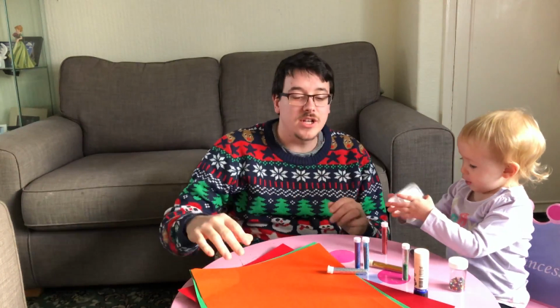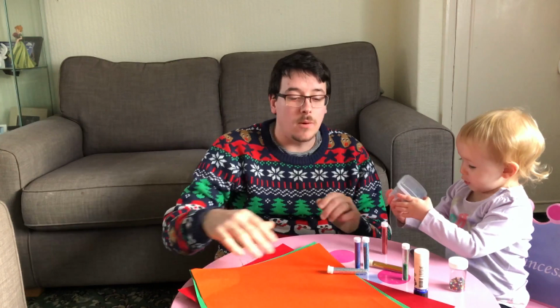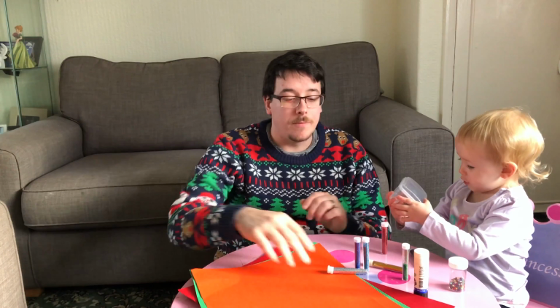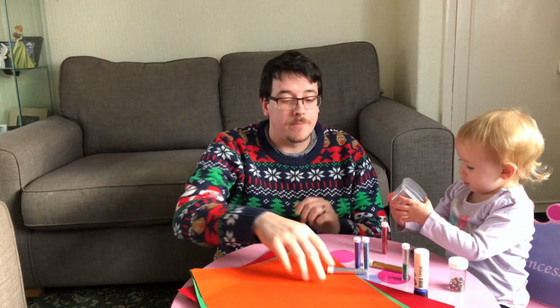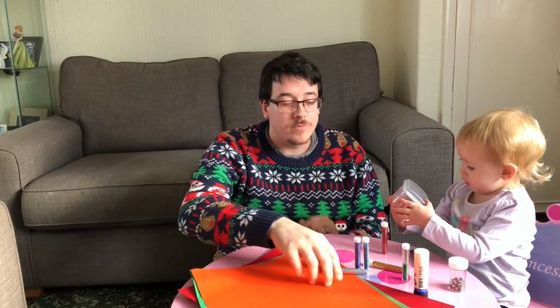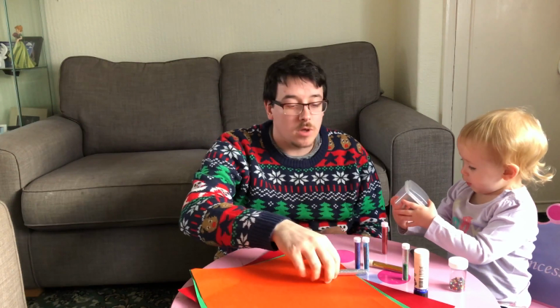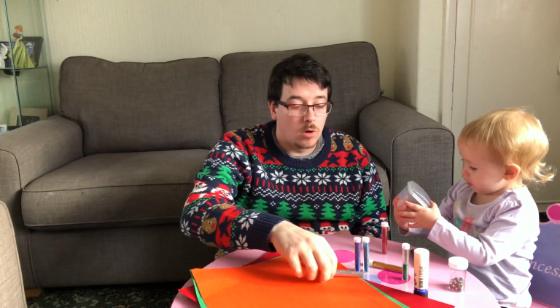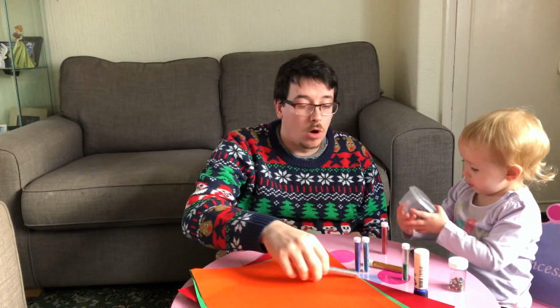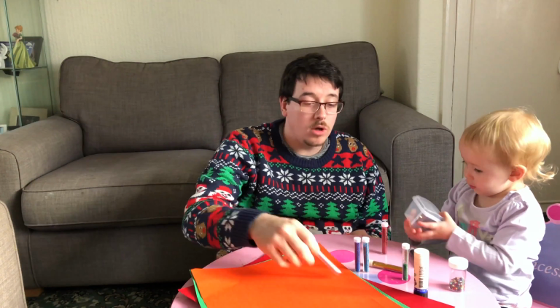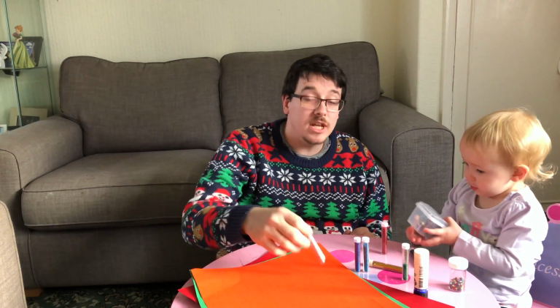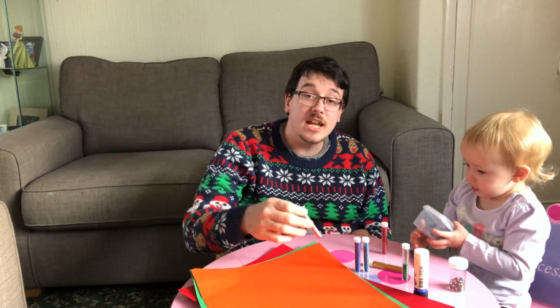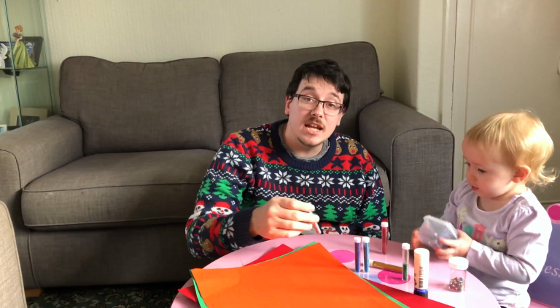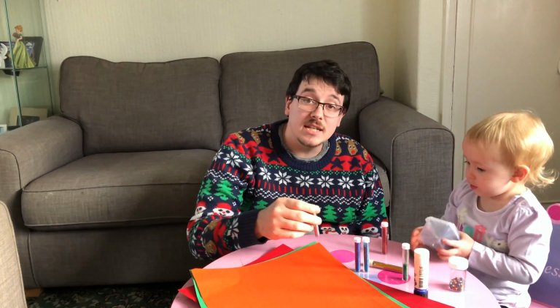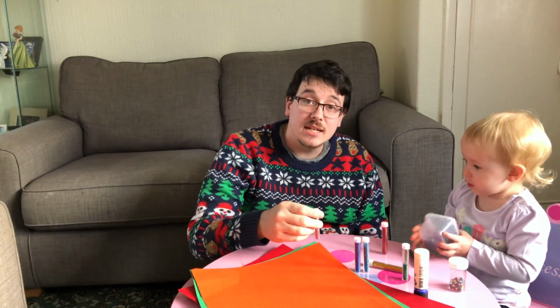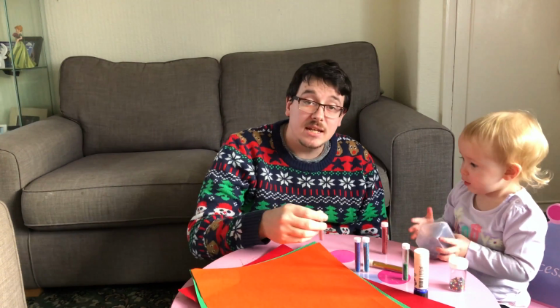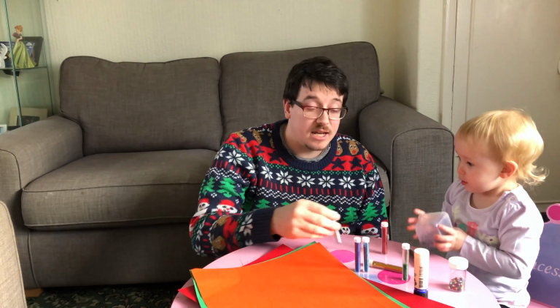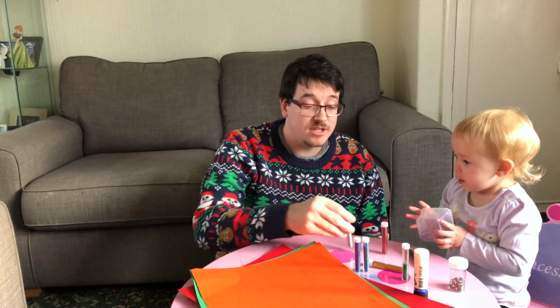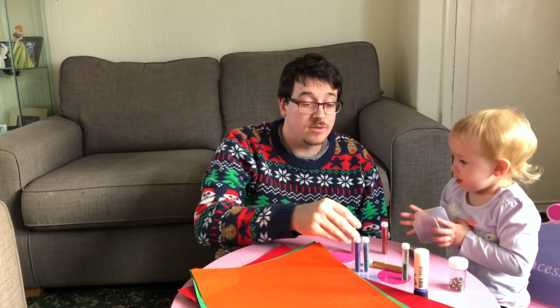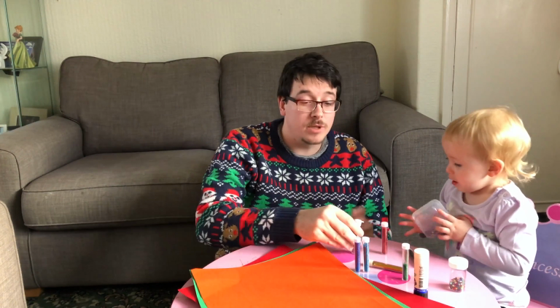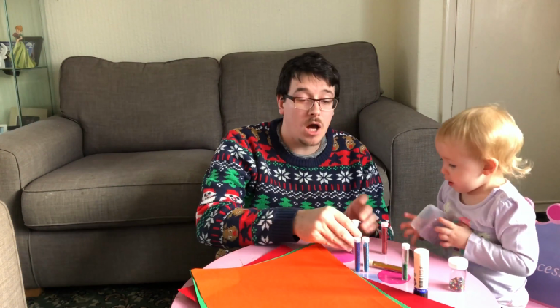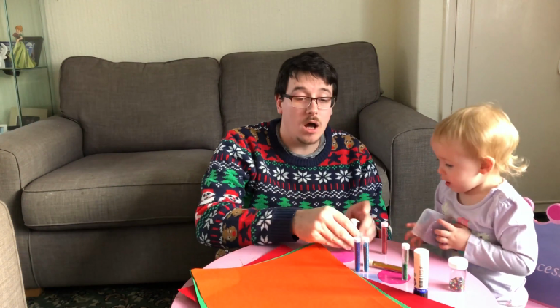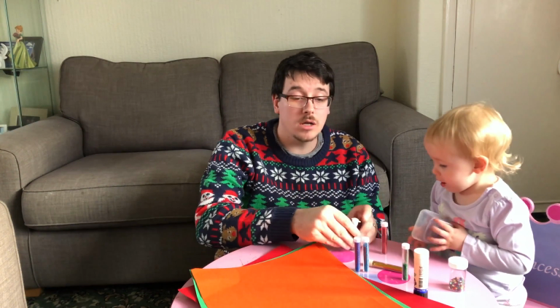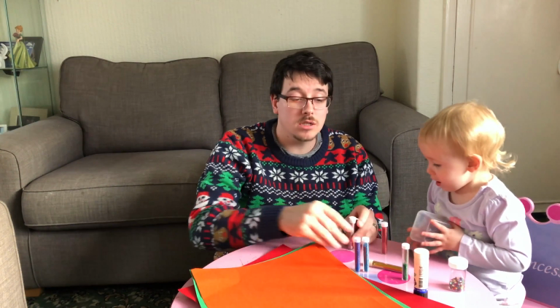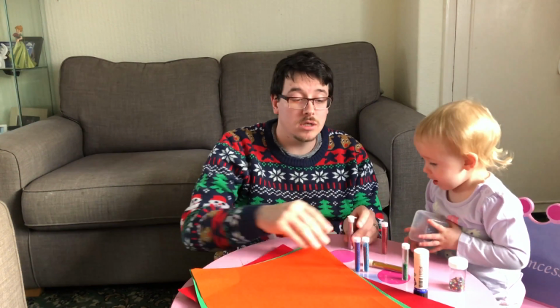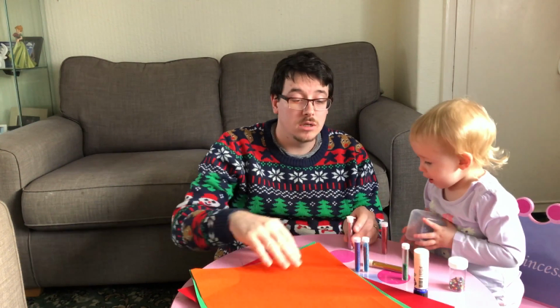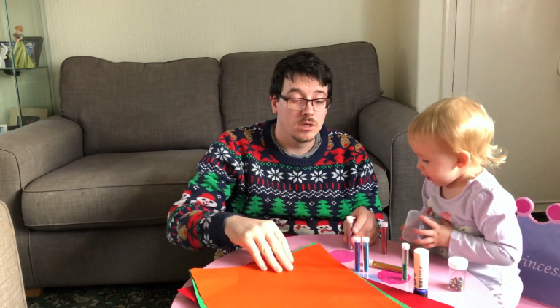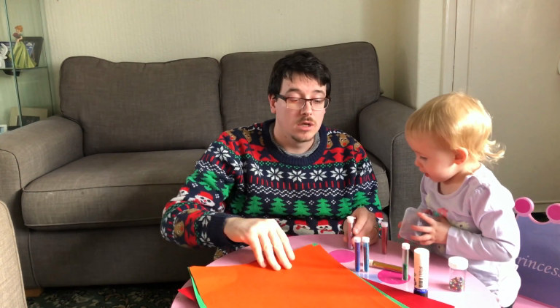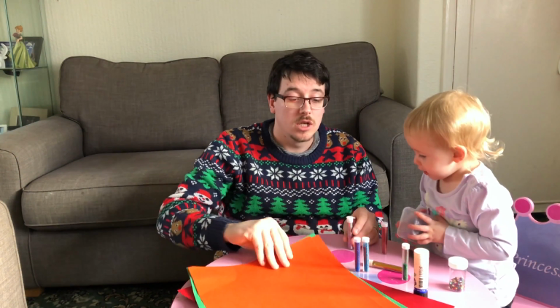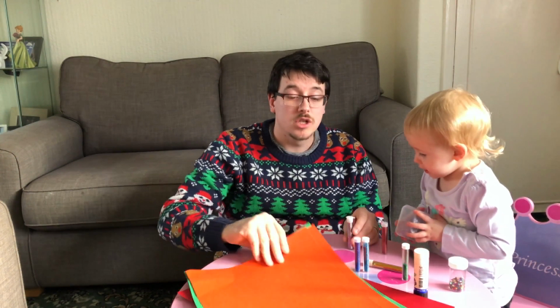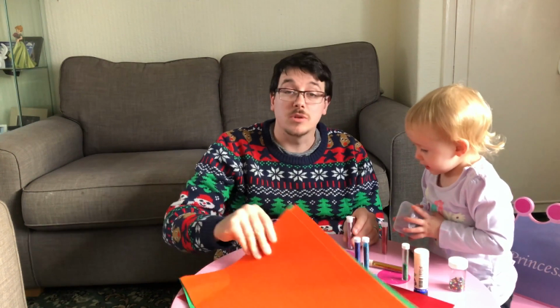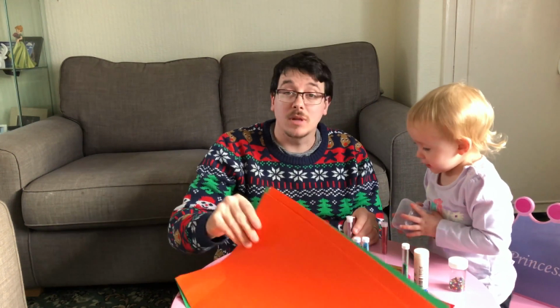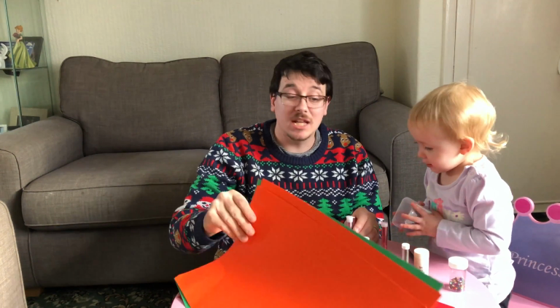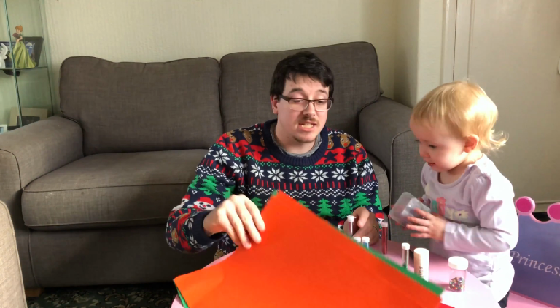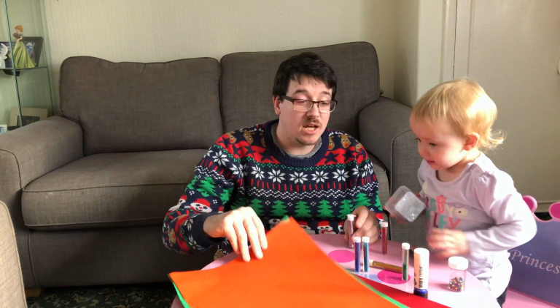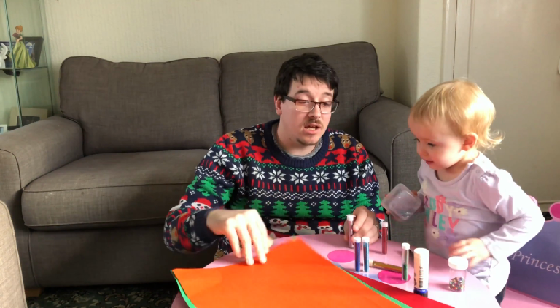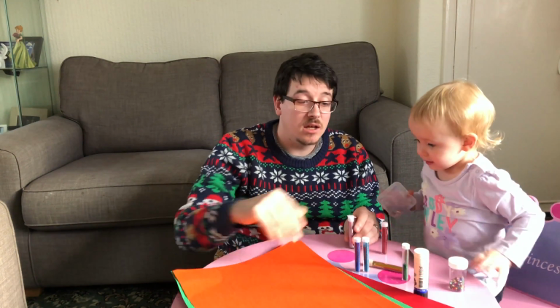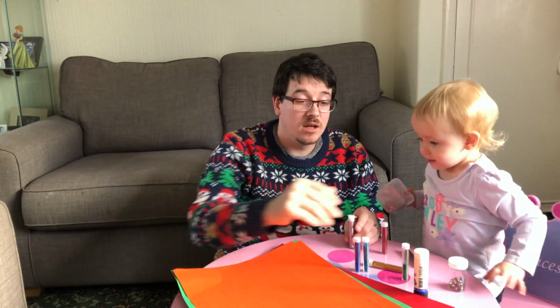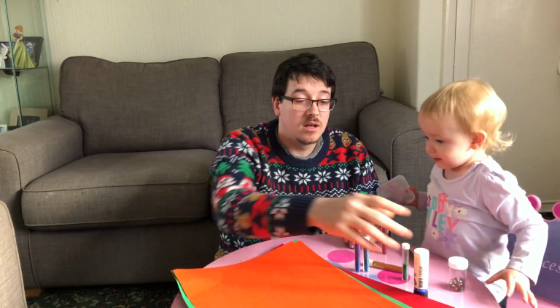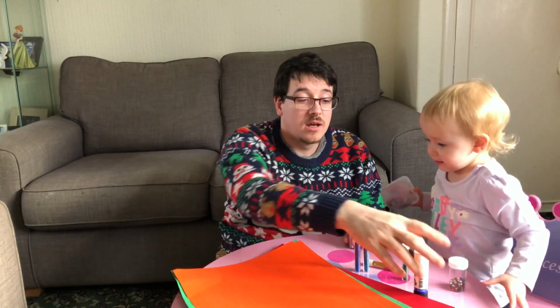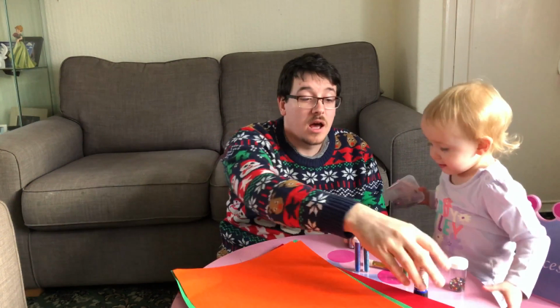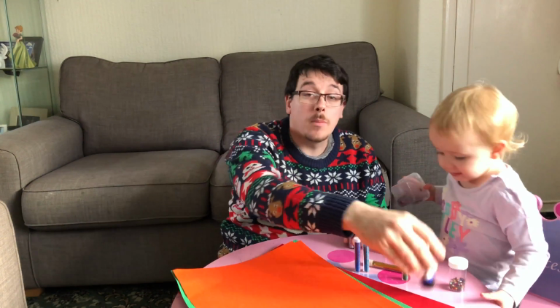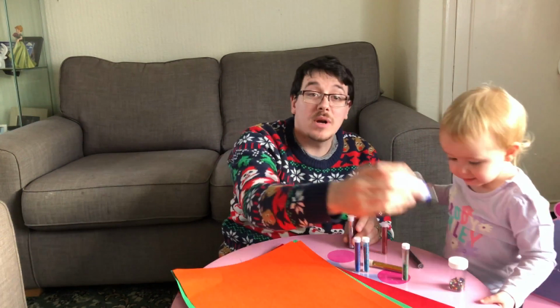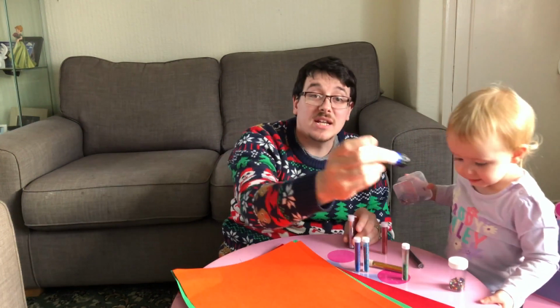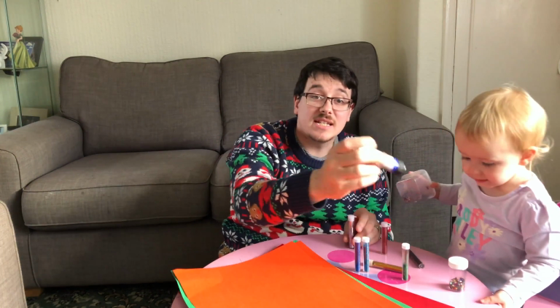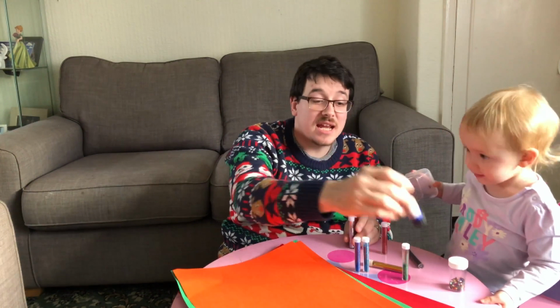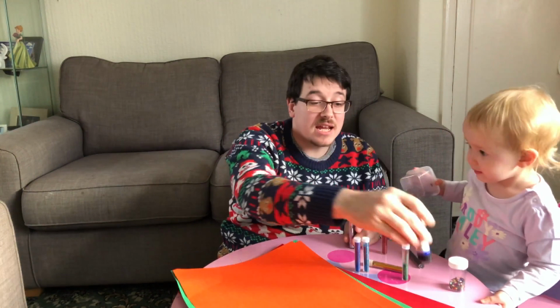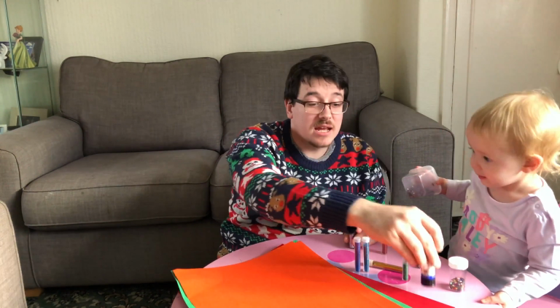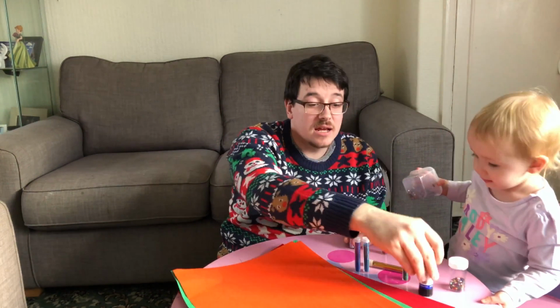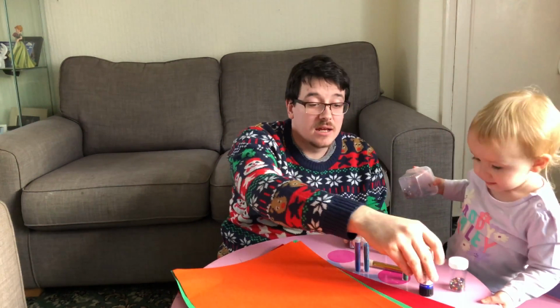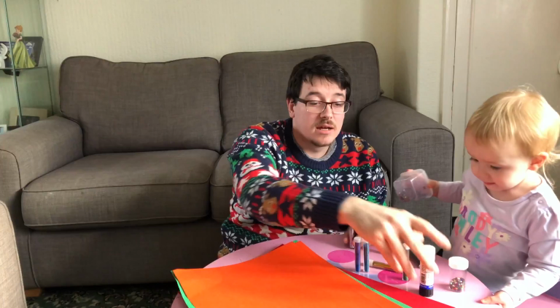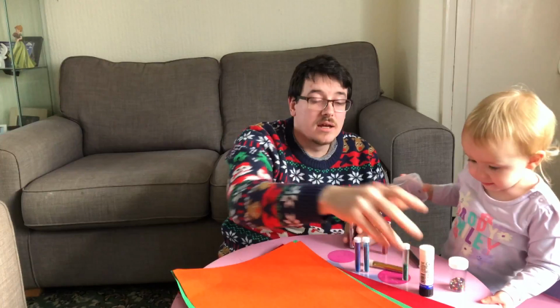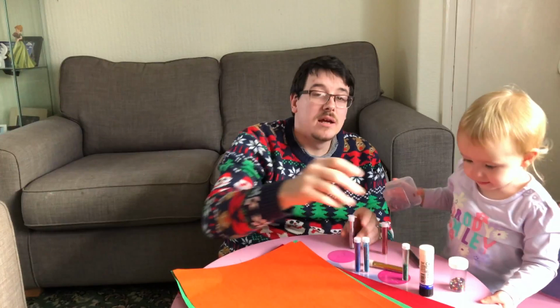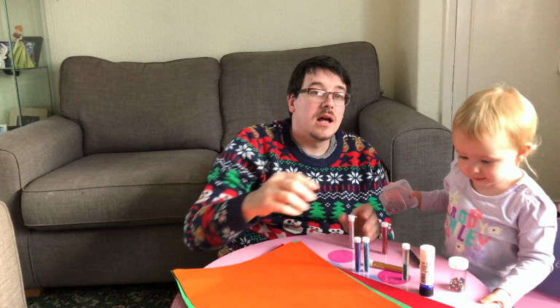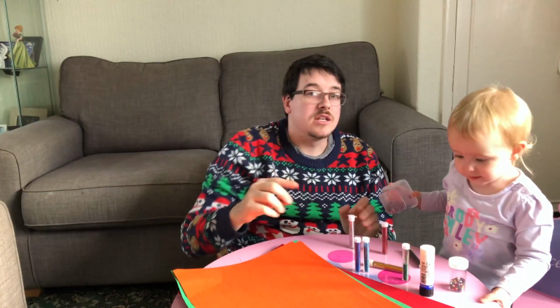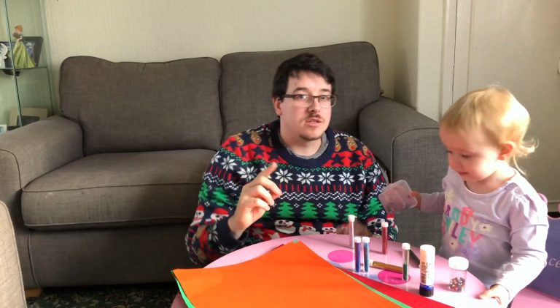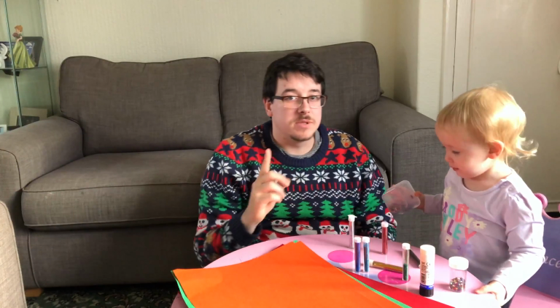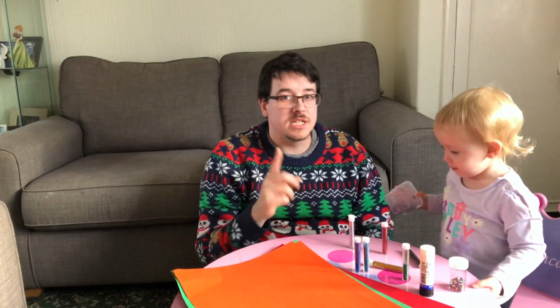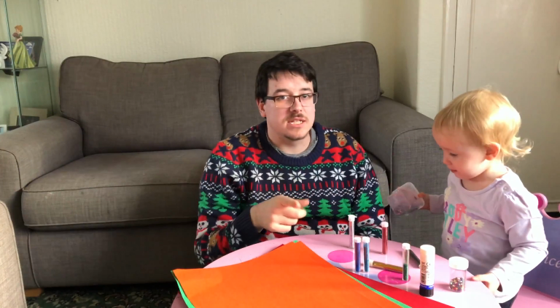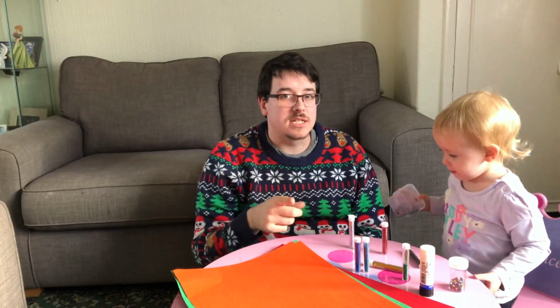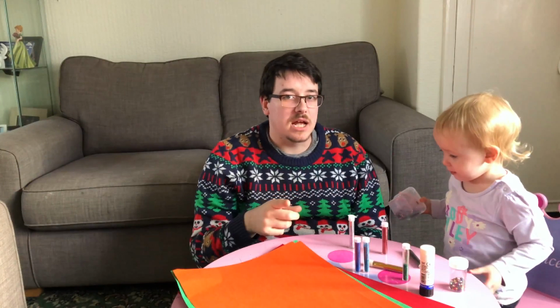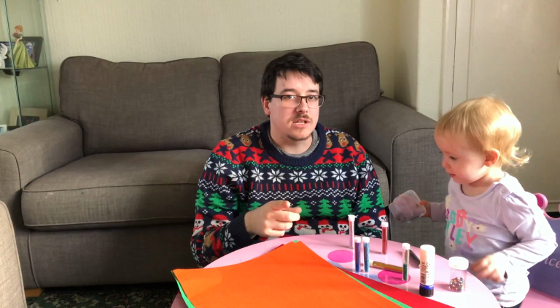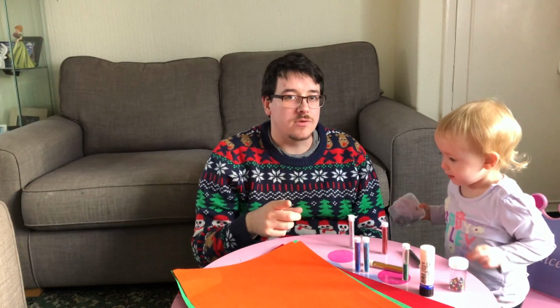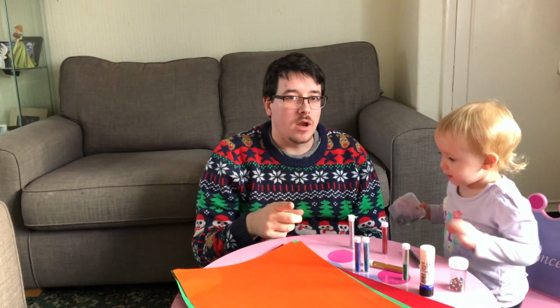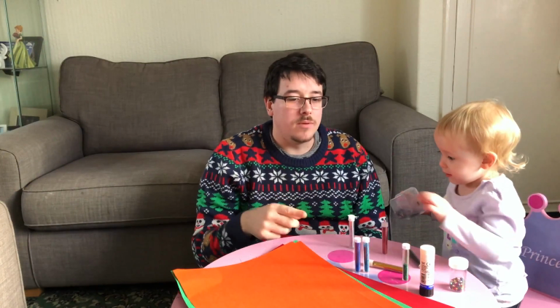All you need is some card, some glitter, a Pritt stick, and some scissors later on.